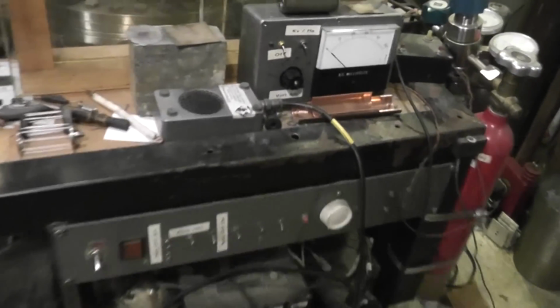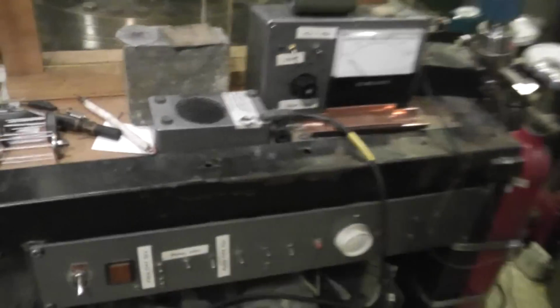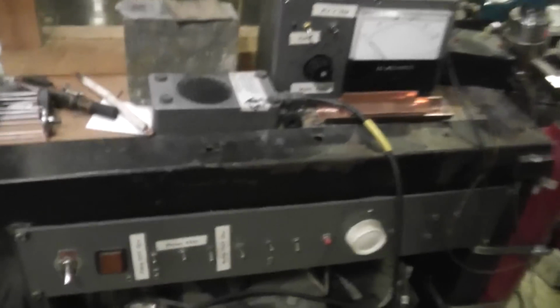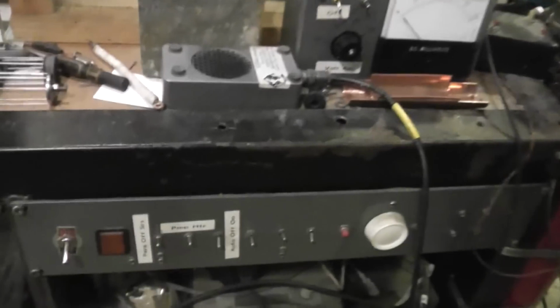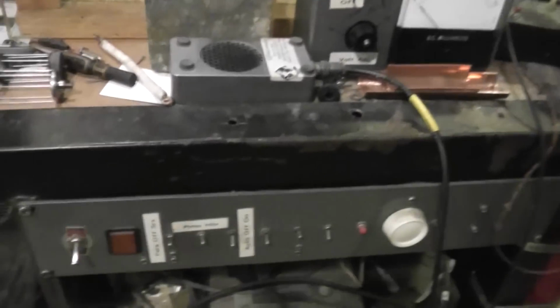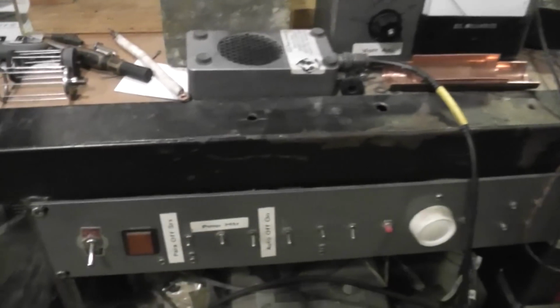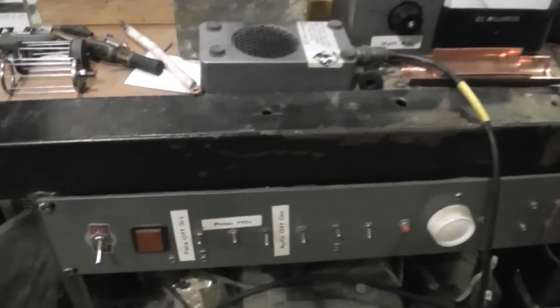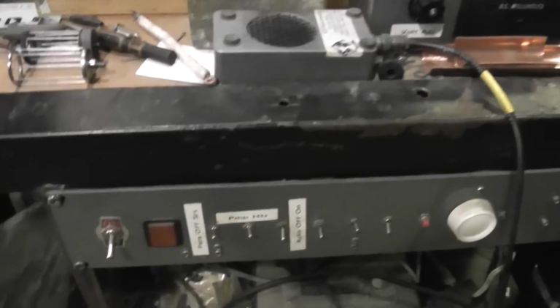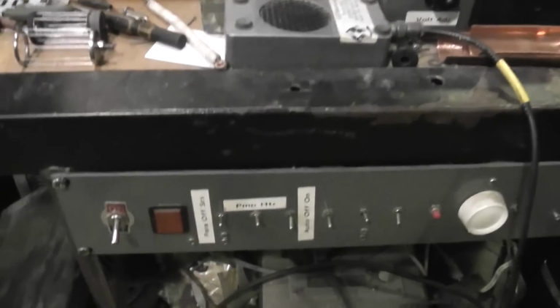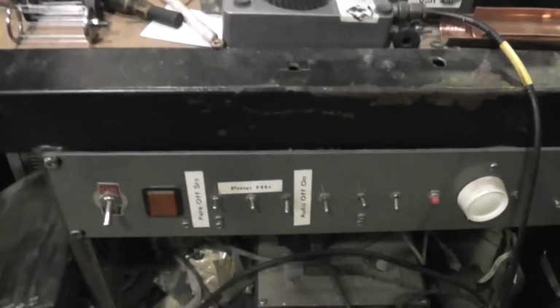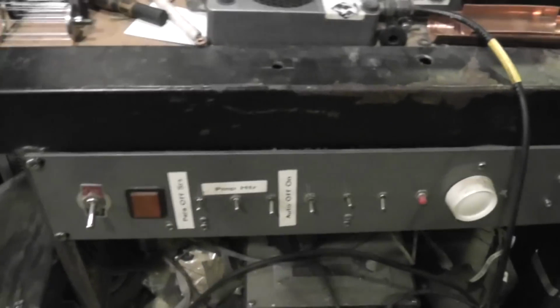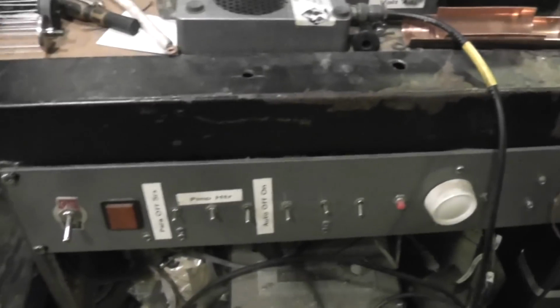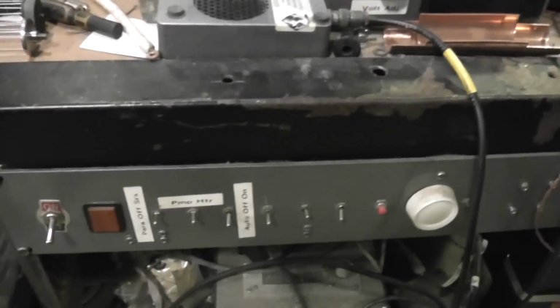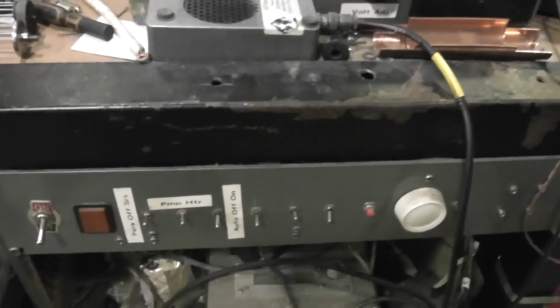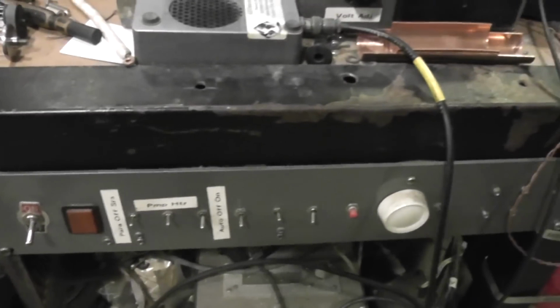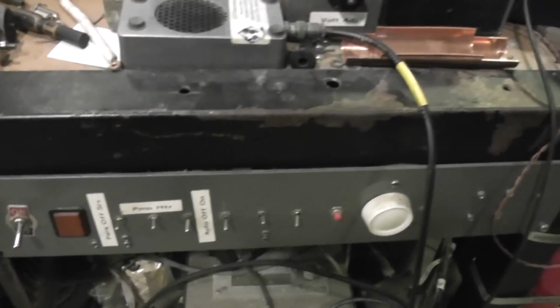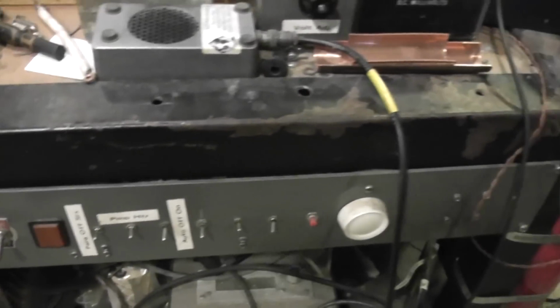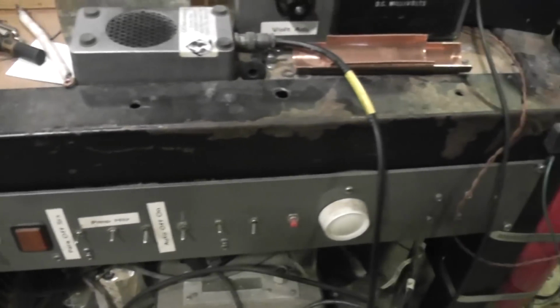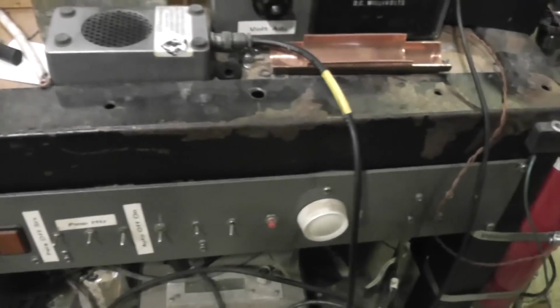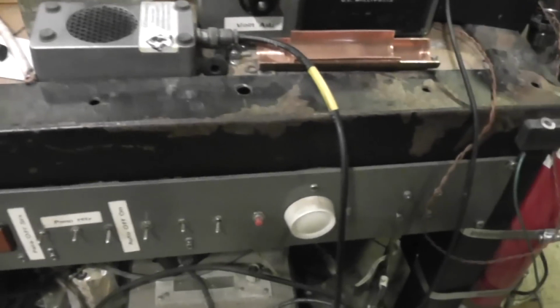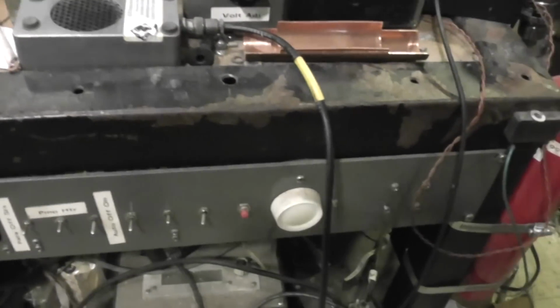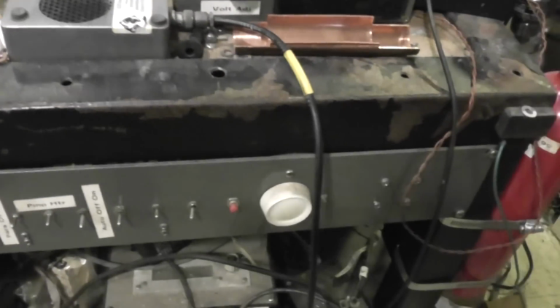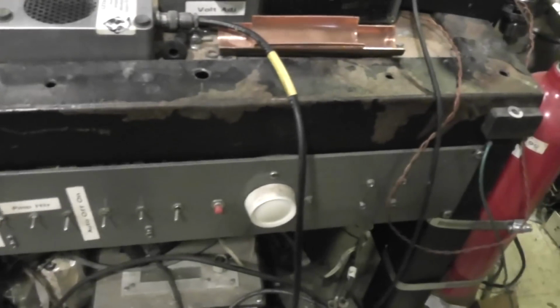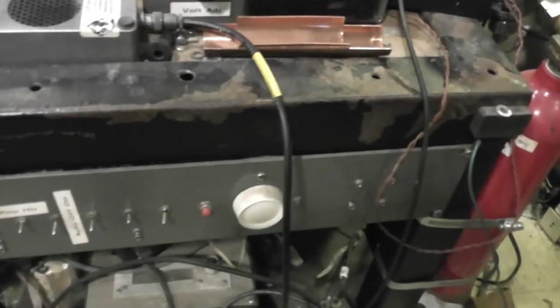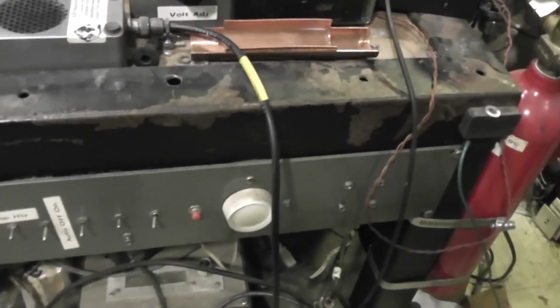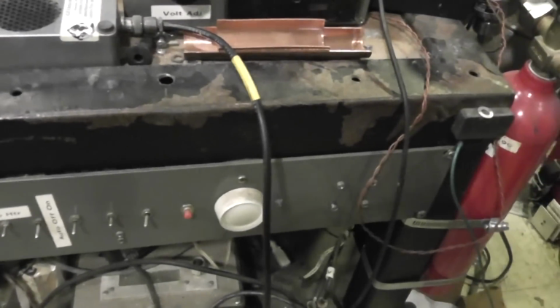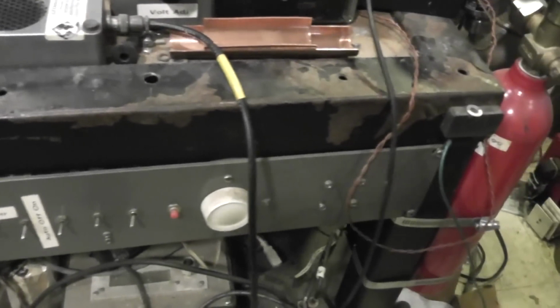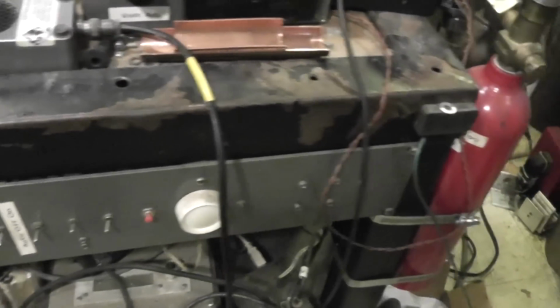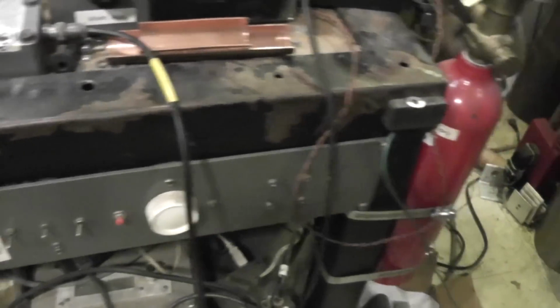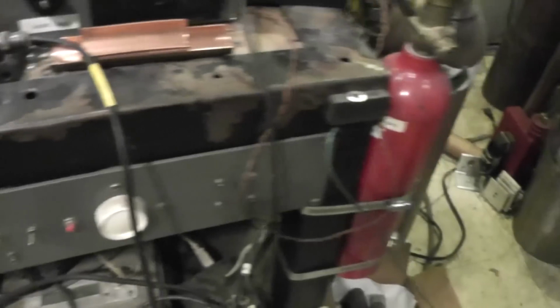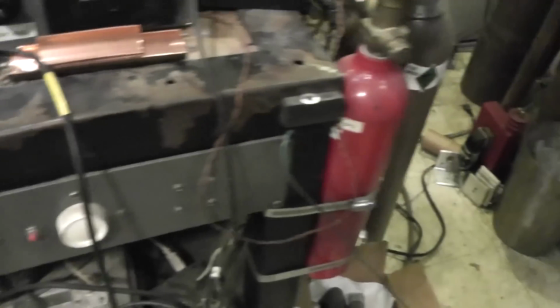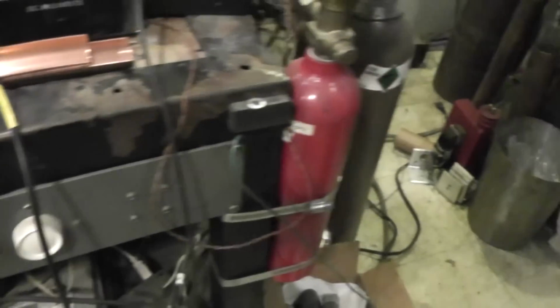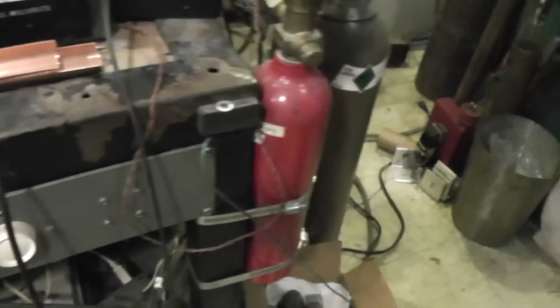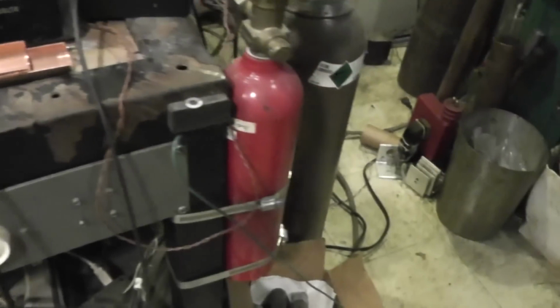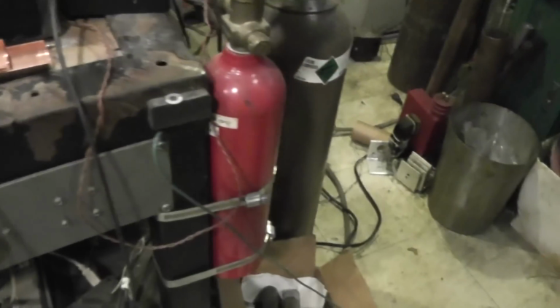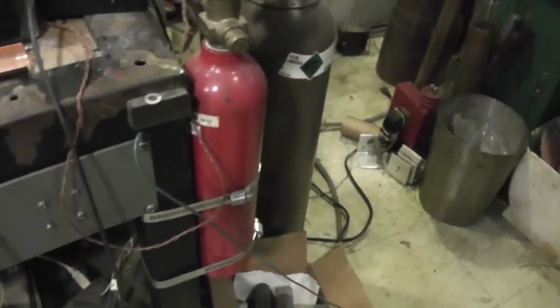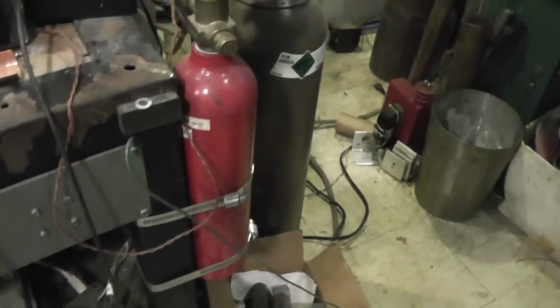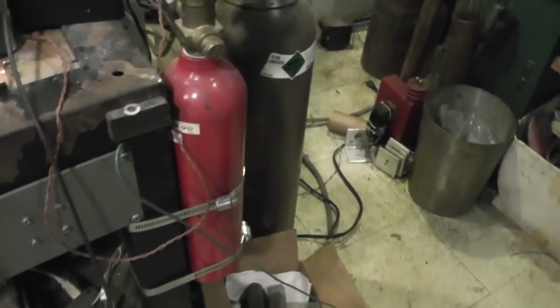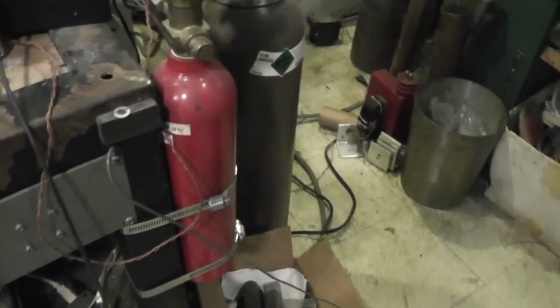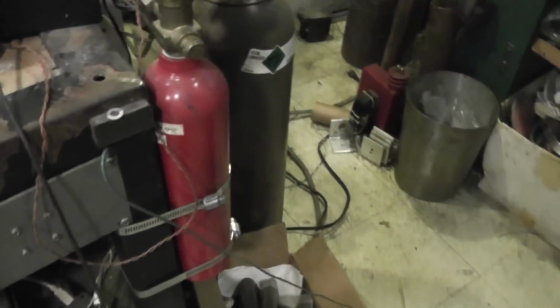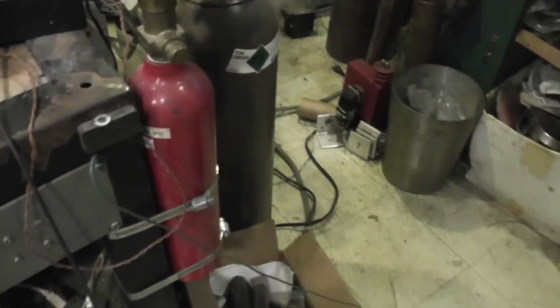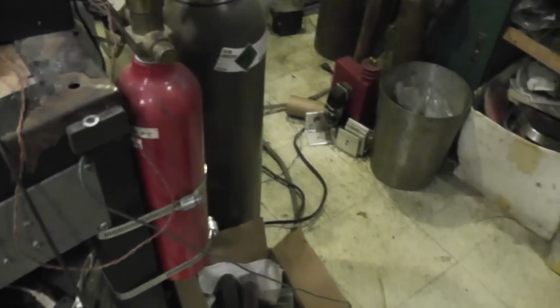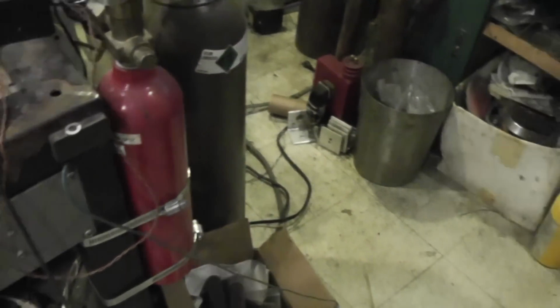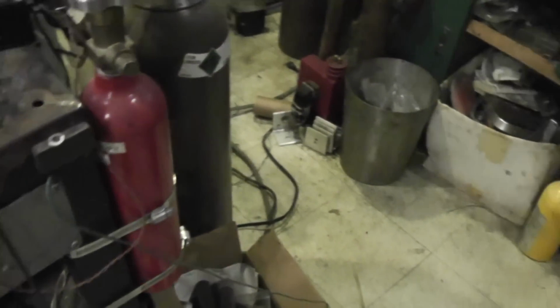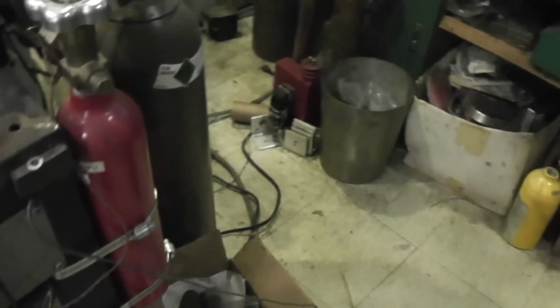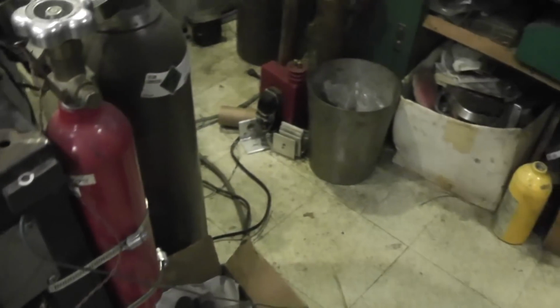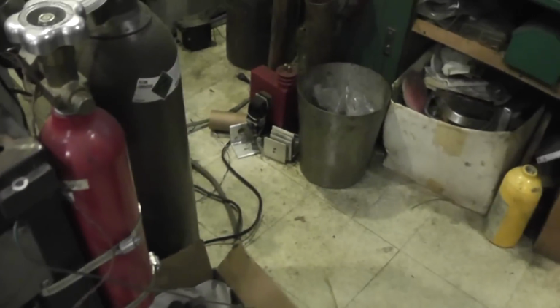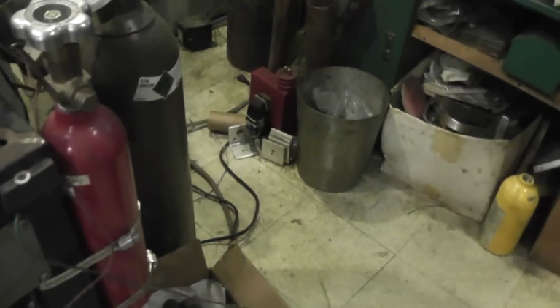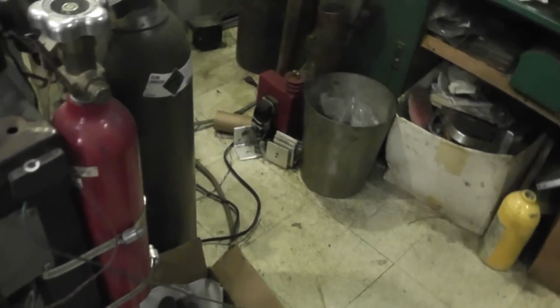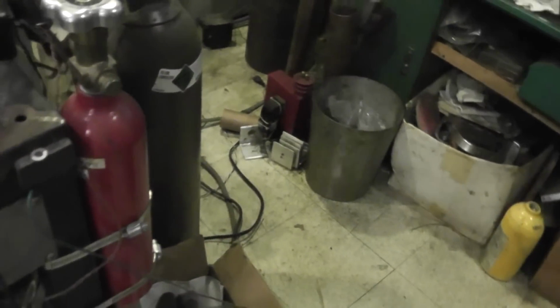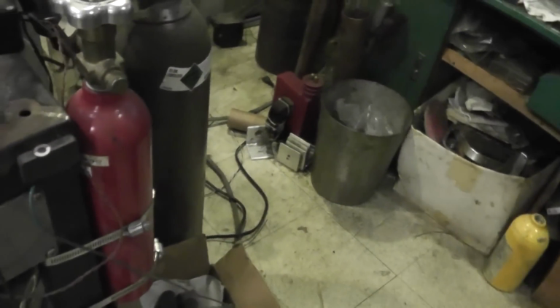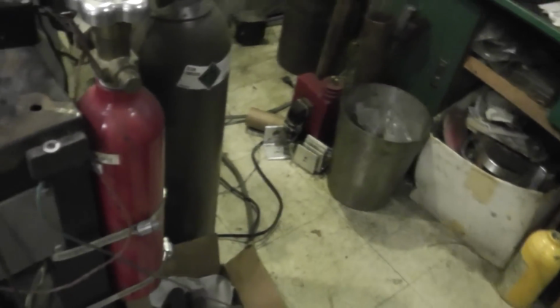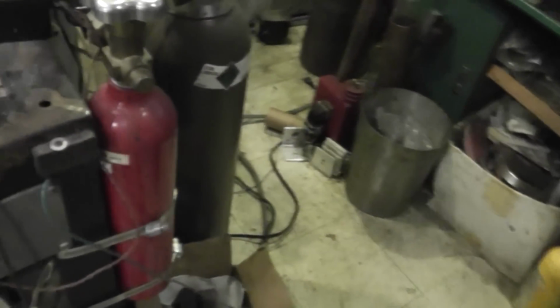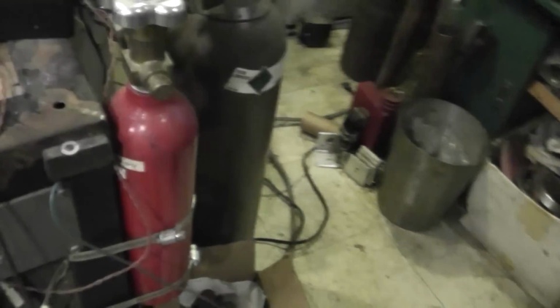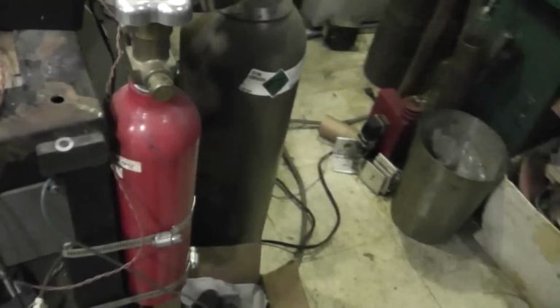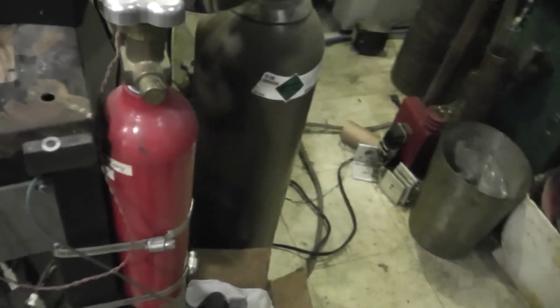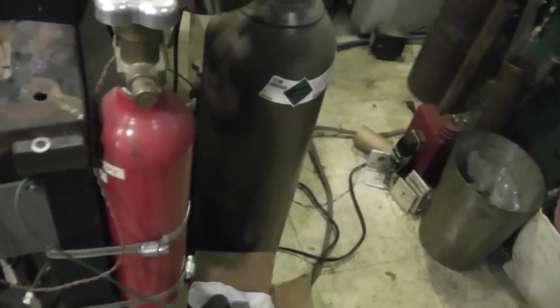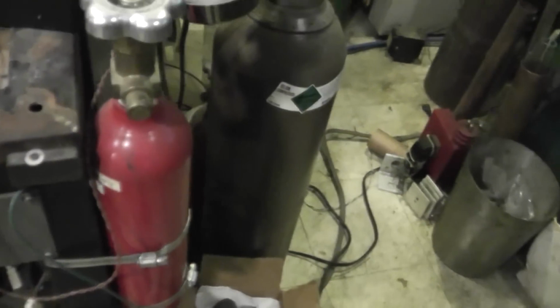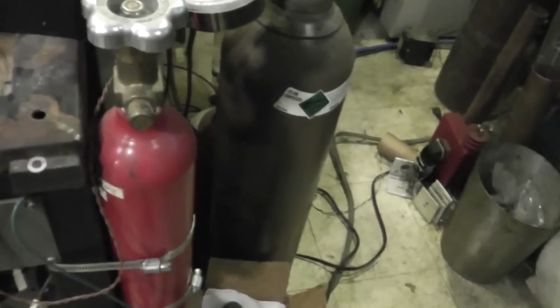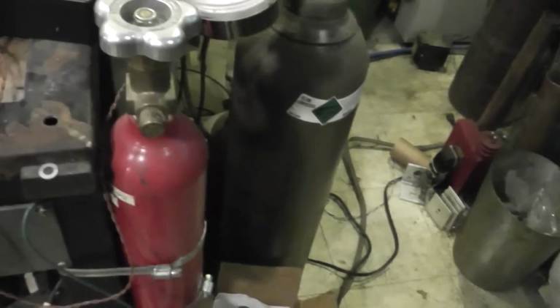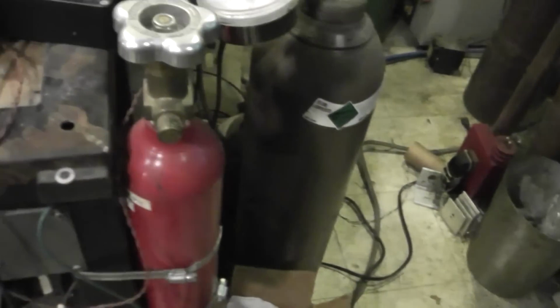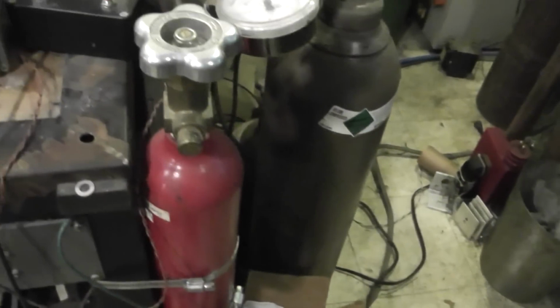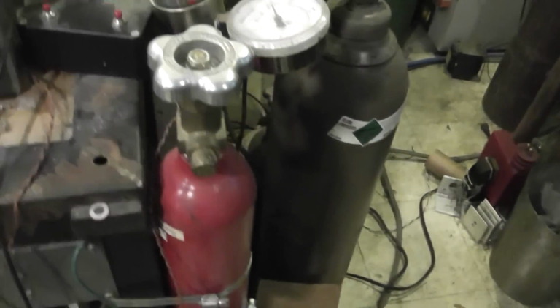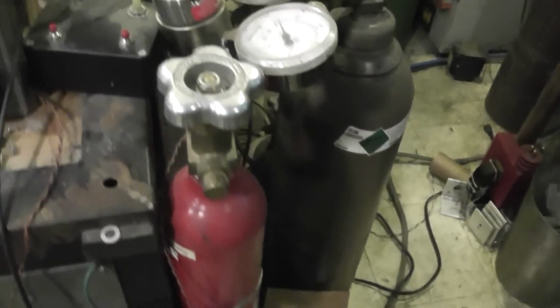This guy is my control panel. It lets me turn pumps on and off, stuff like that. The red tank is where the fuel, which is deuterium — heavy hydrogen — comes from.